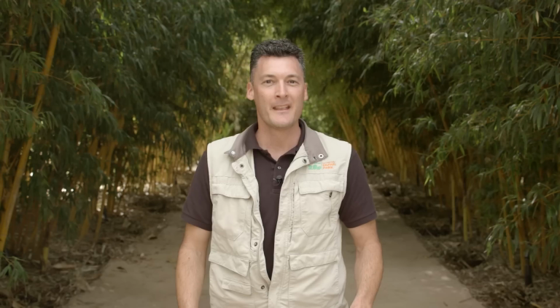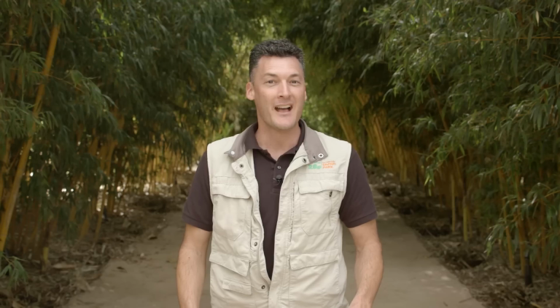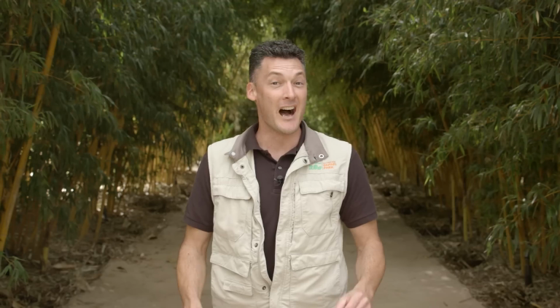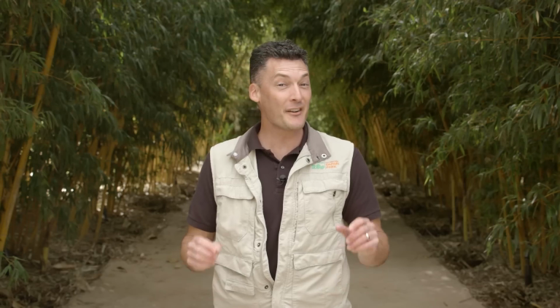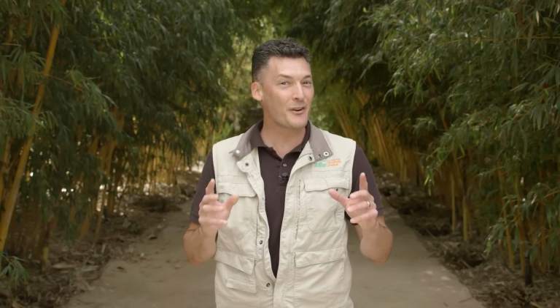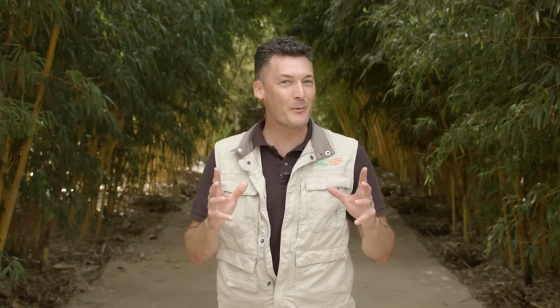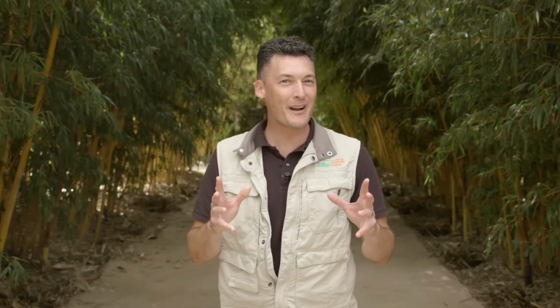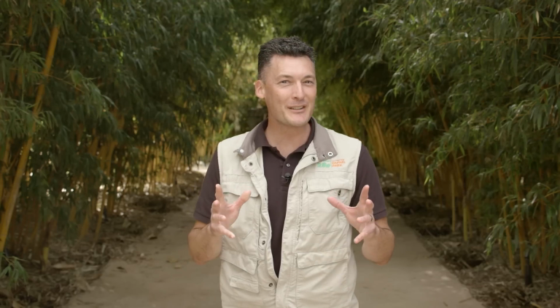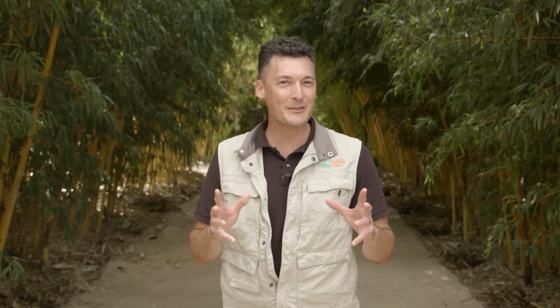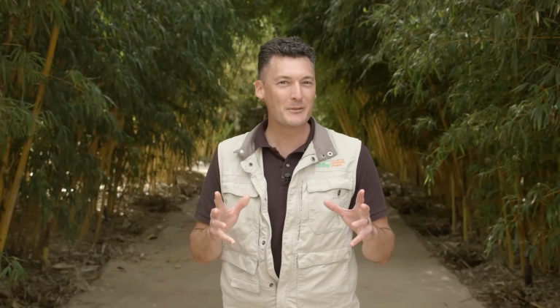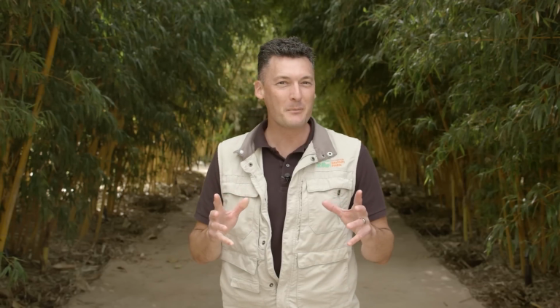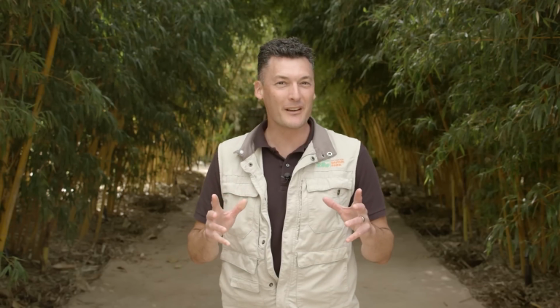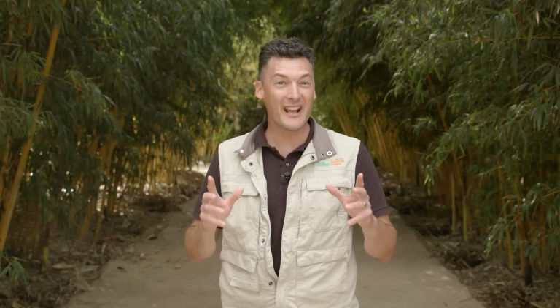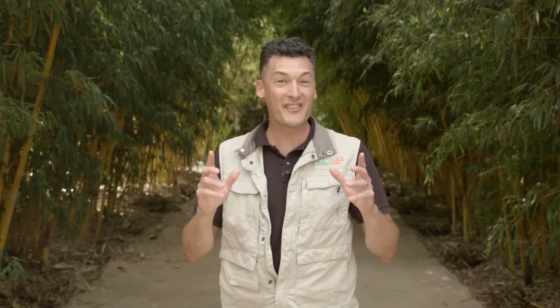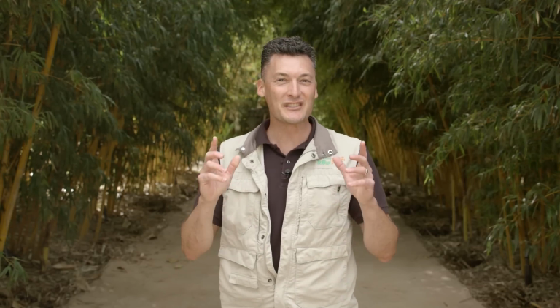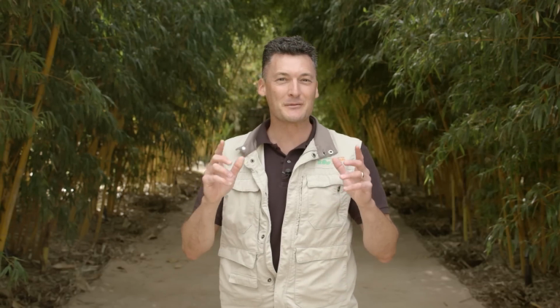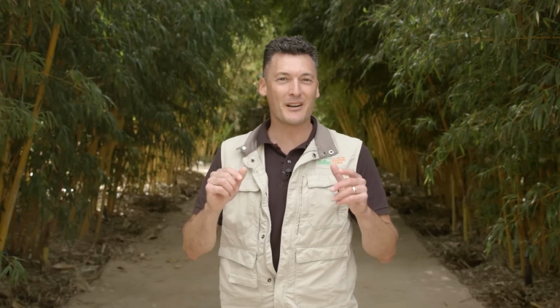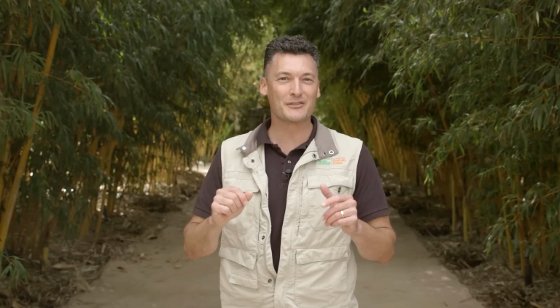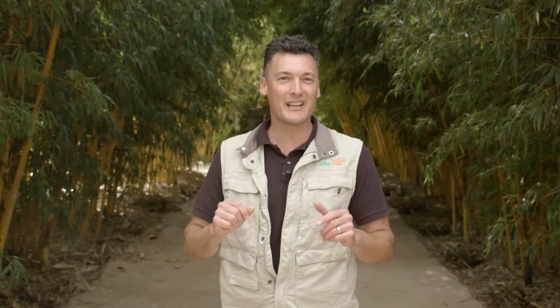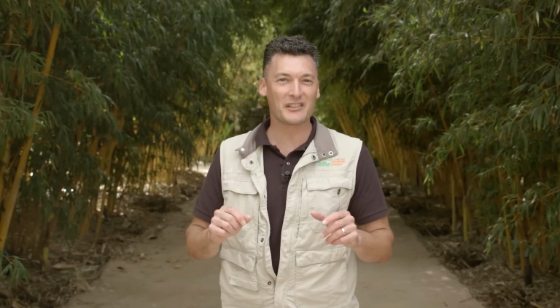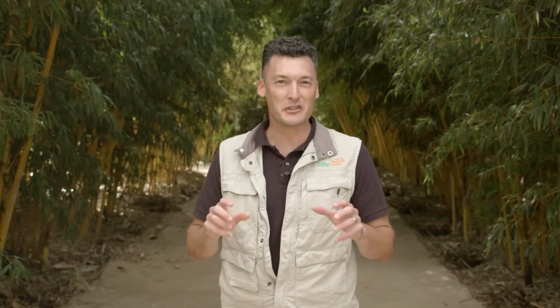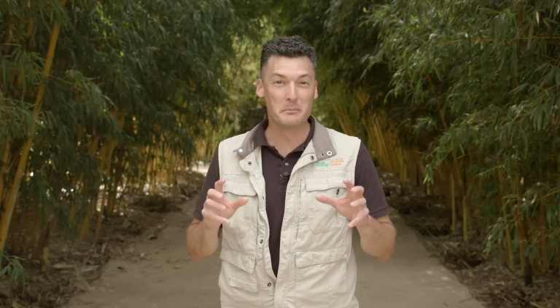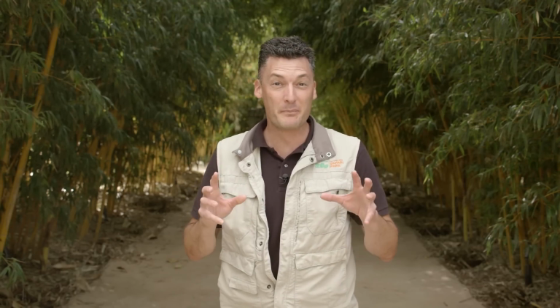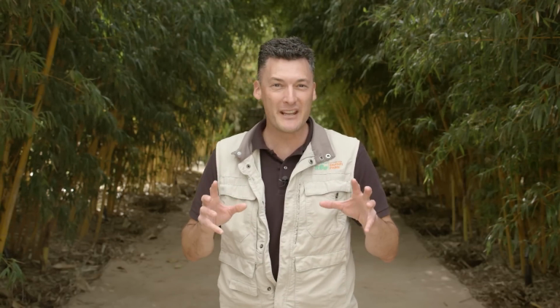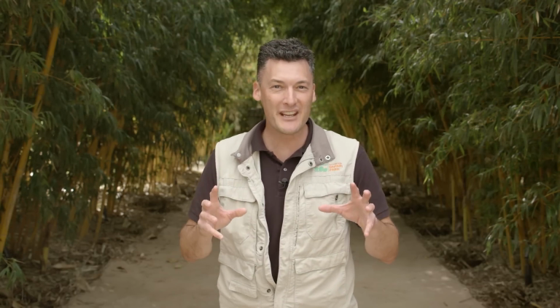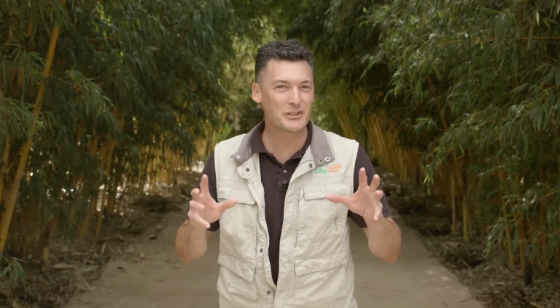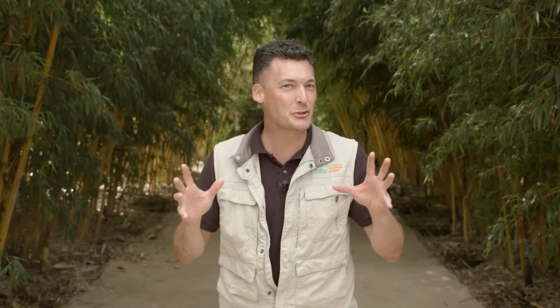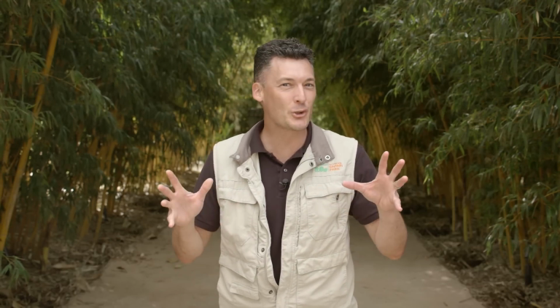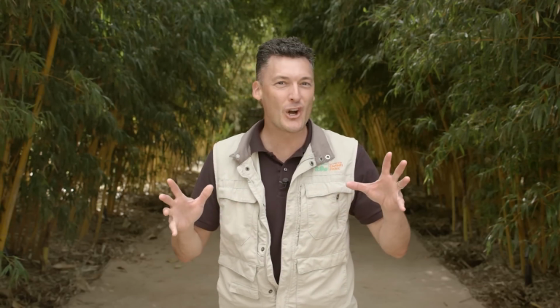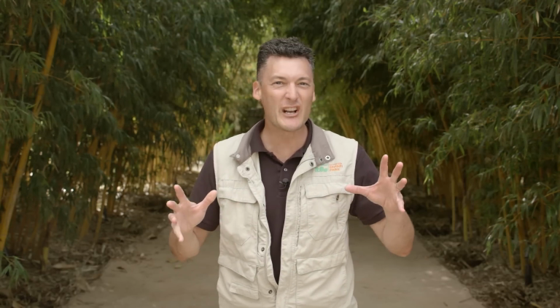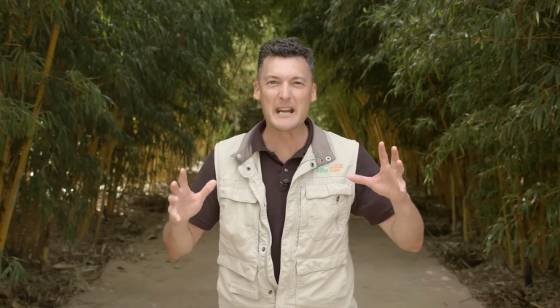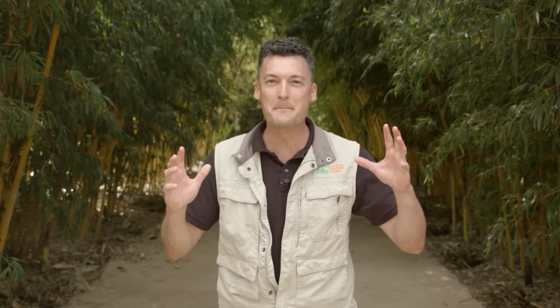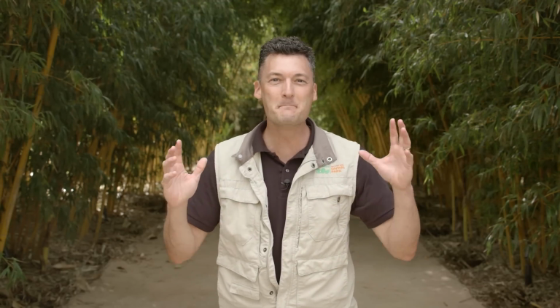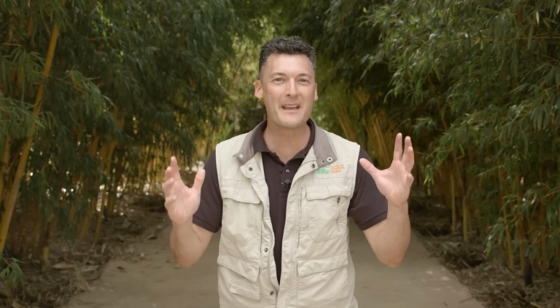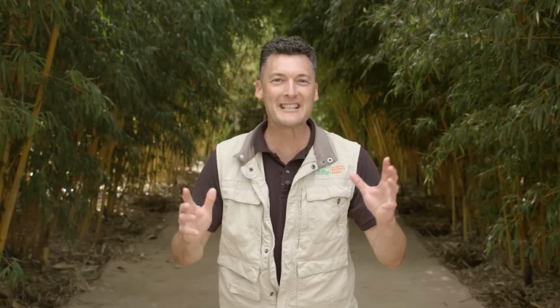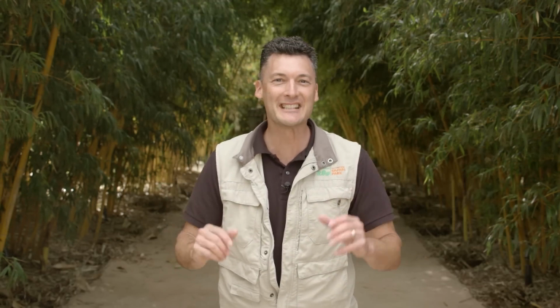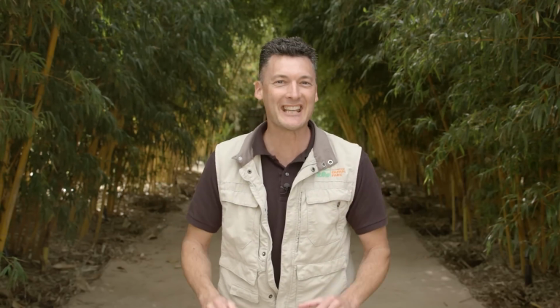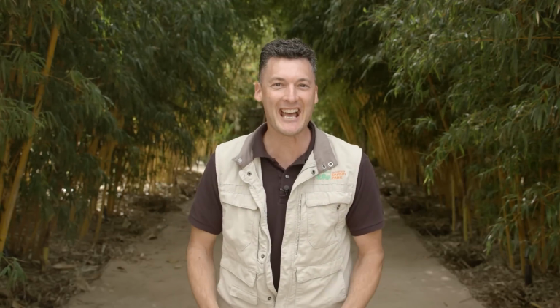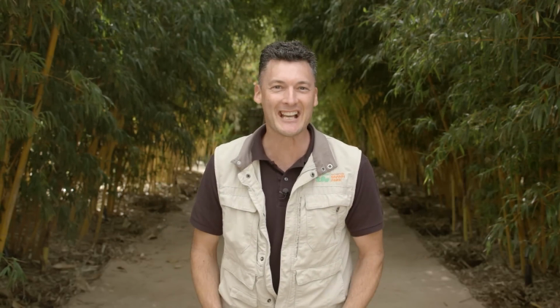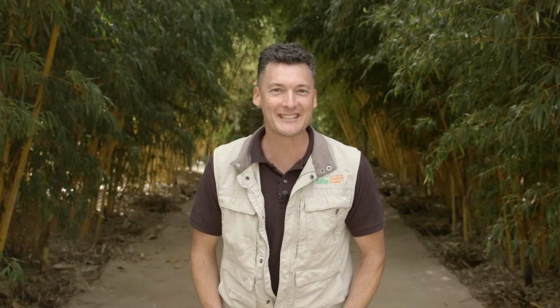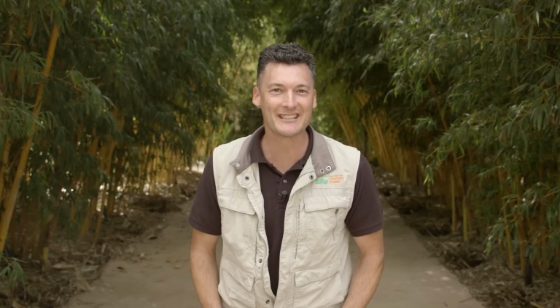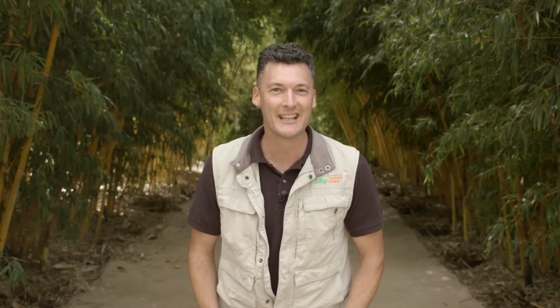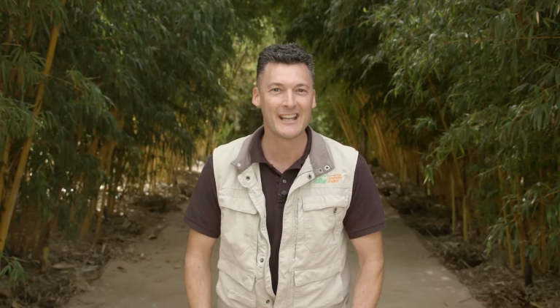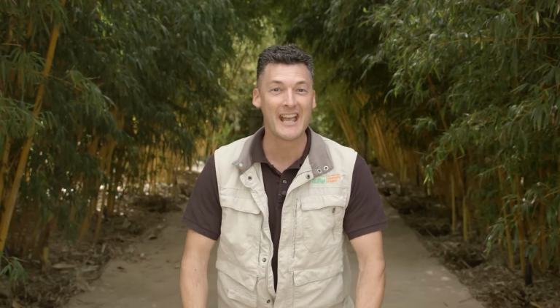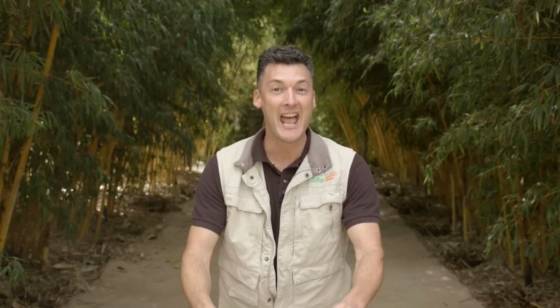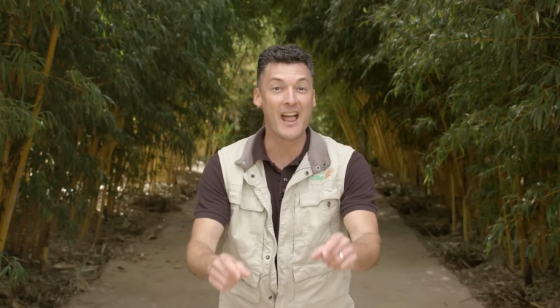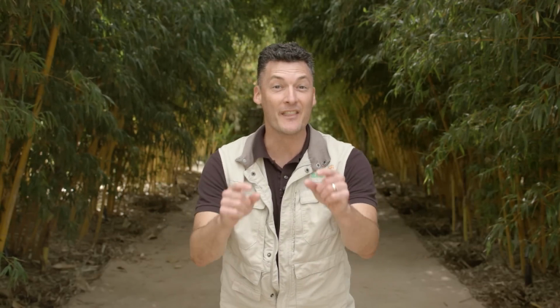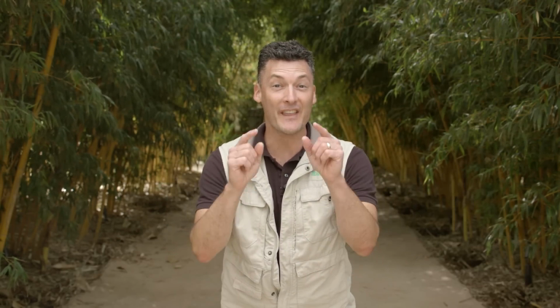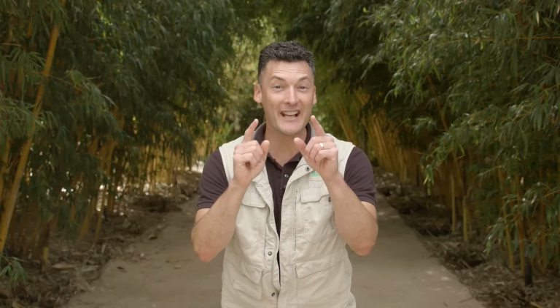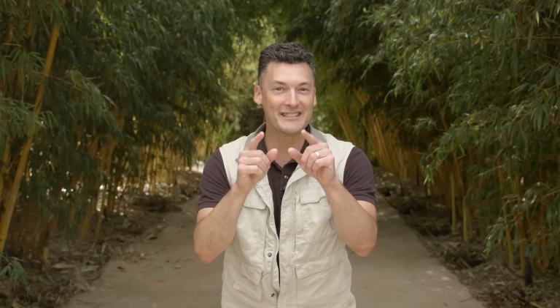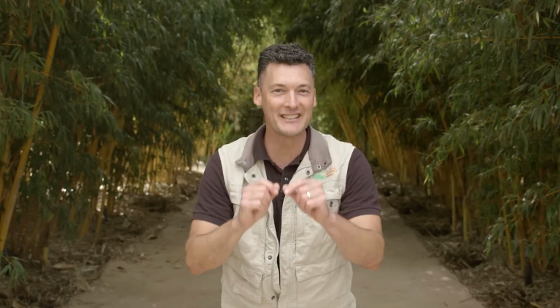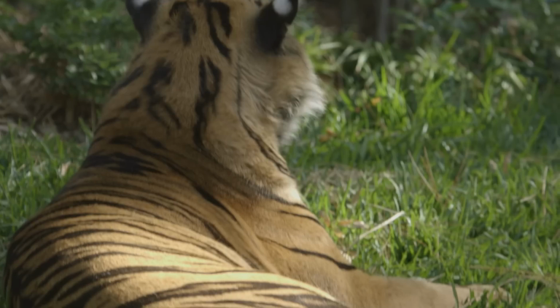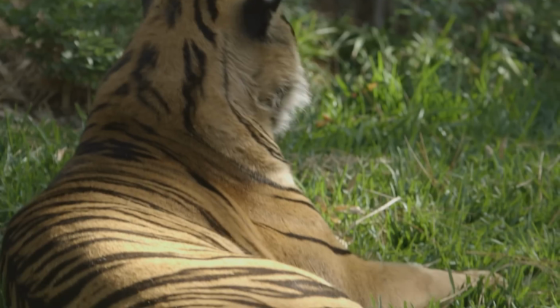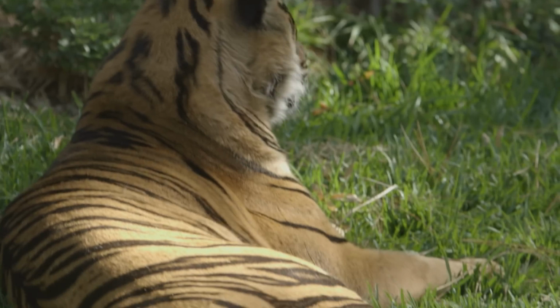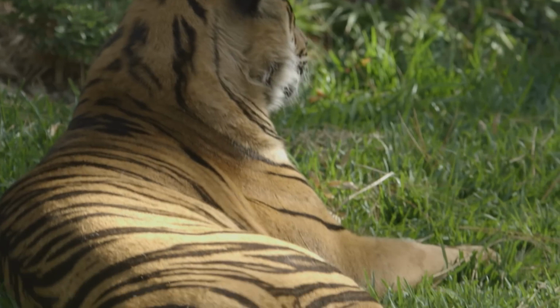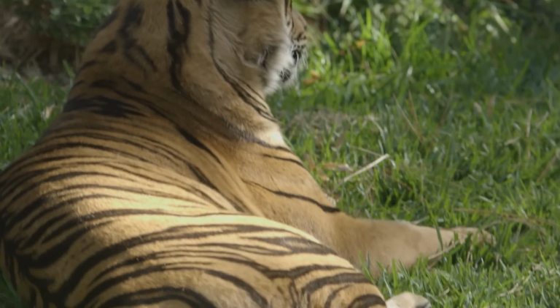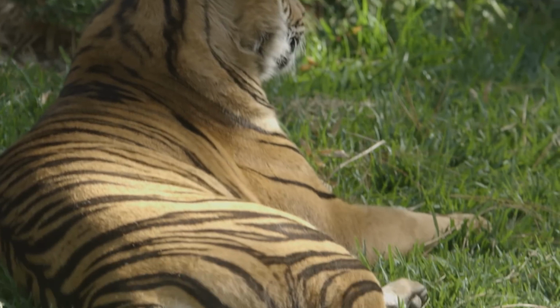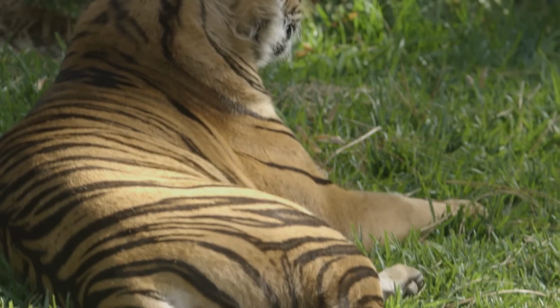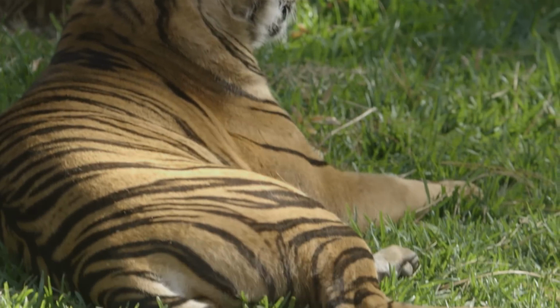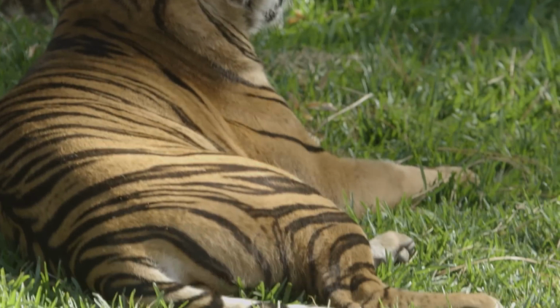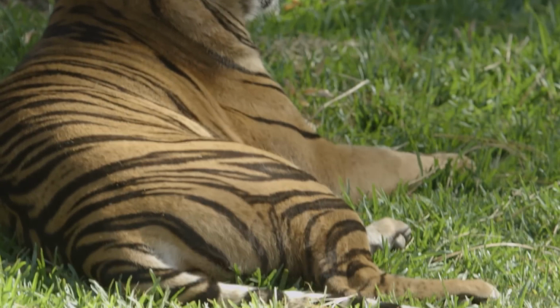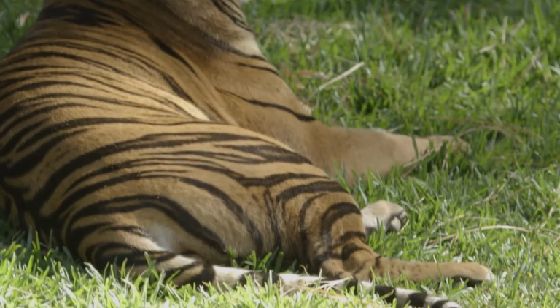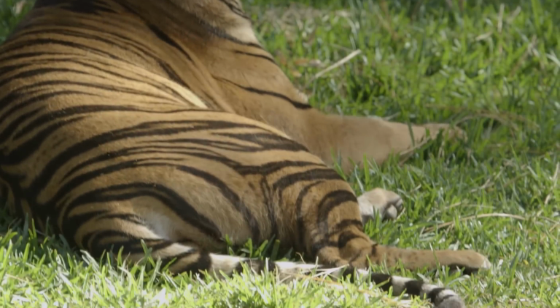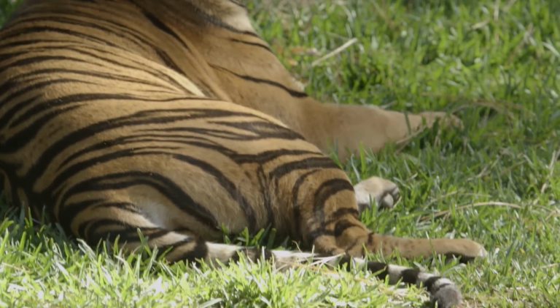I don't know about you, but I think Sumatran tigers are big, strong, and amazing cats! And that's the end of this tiger tale.